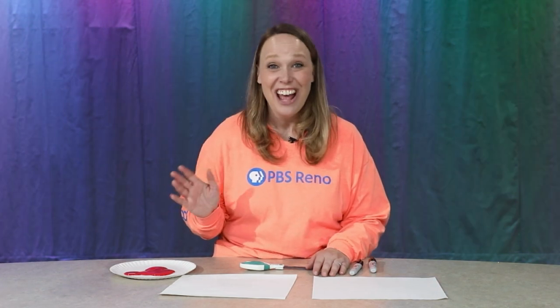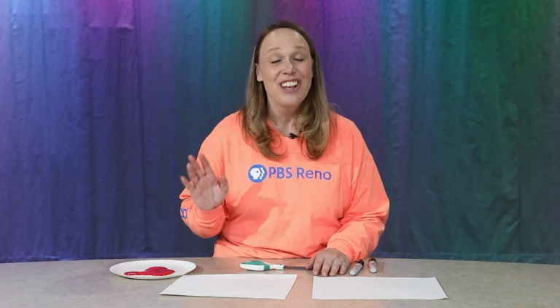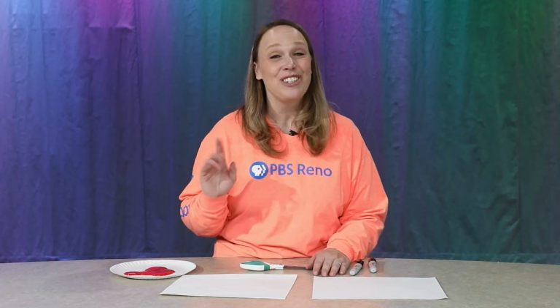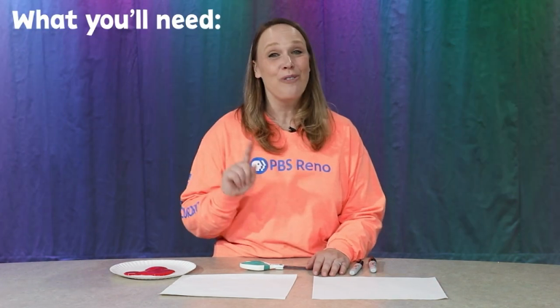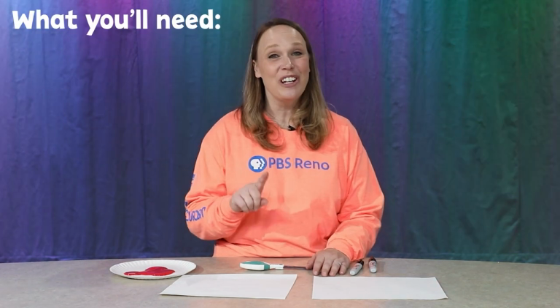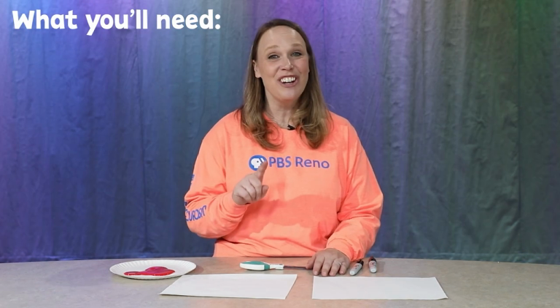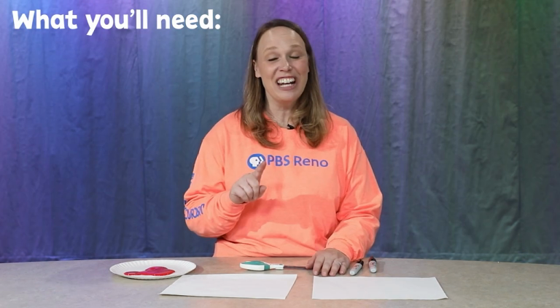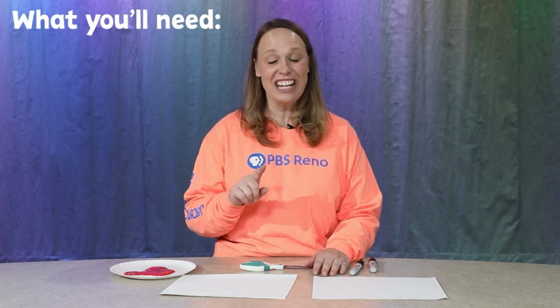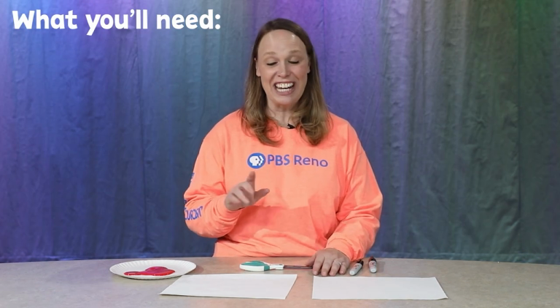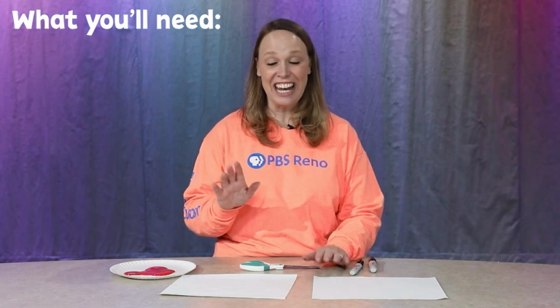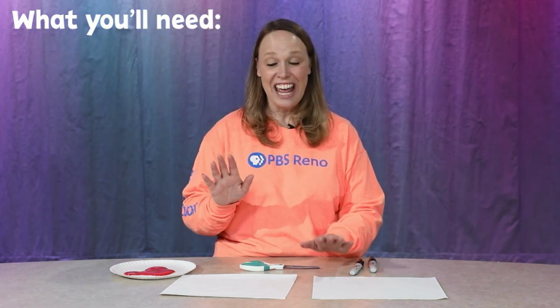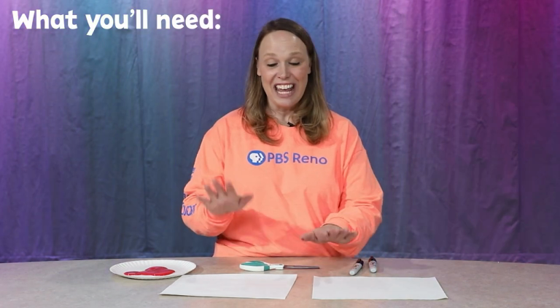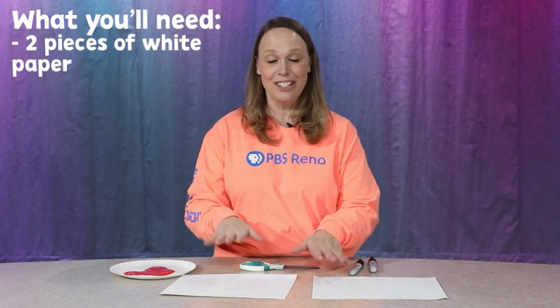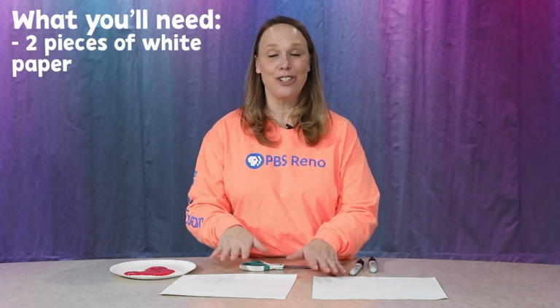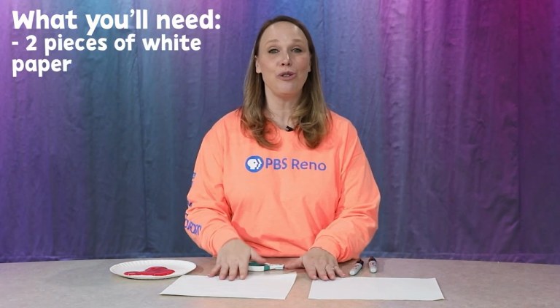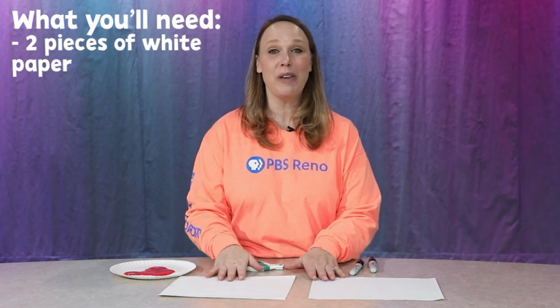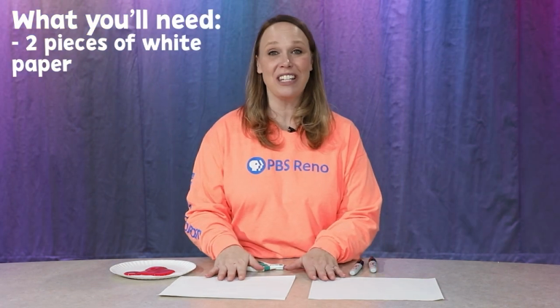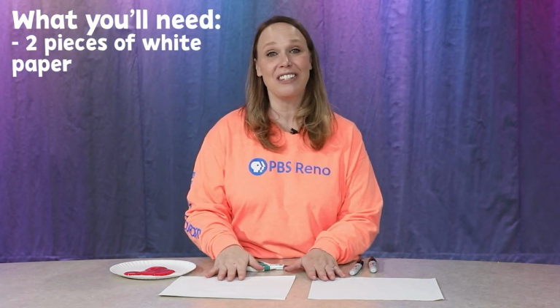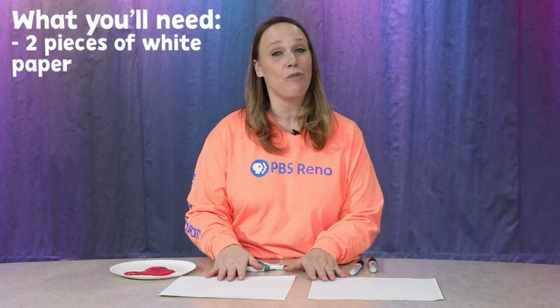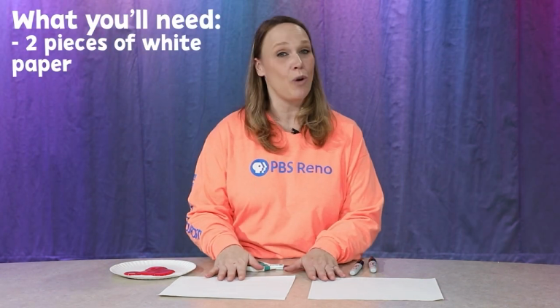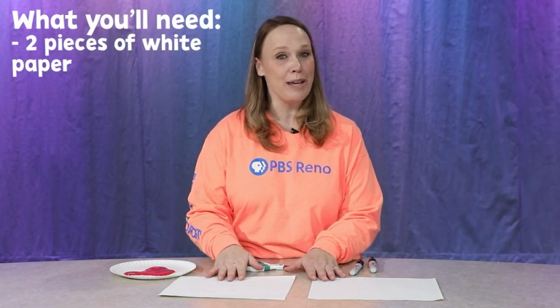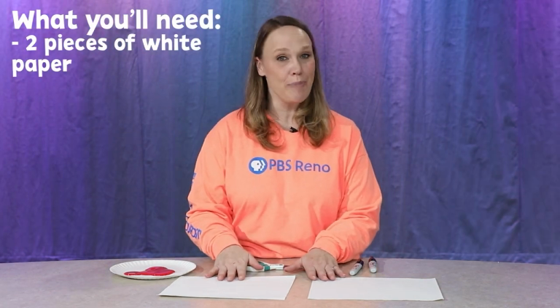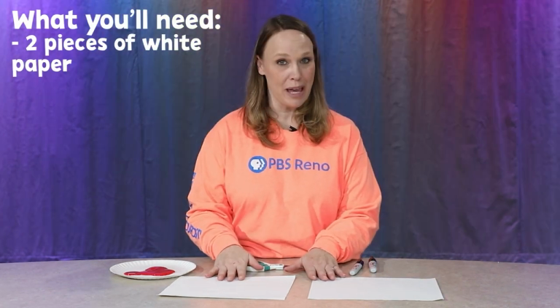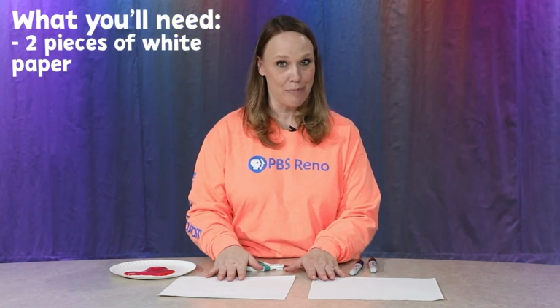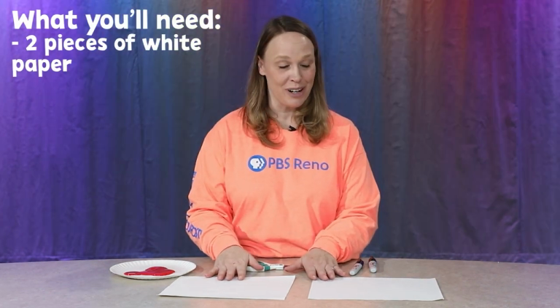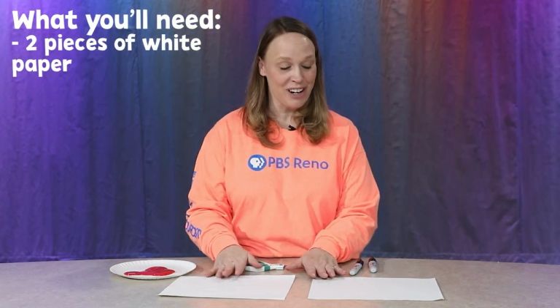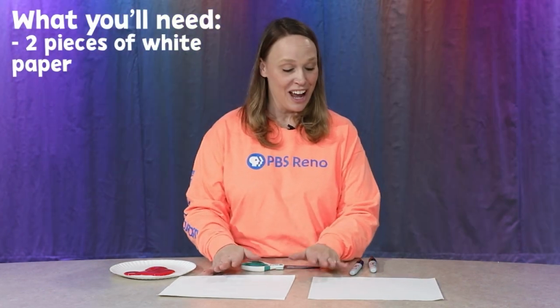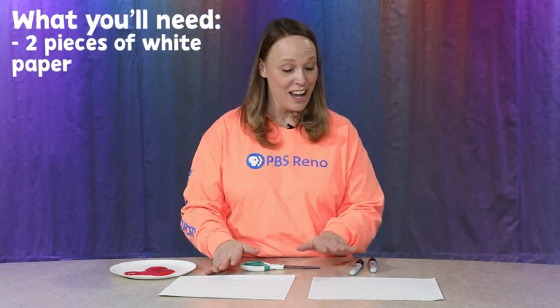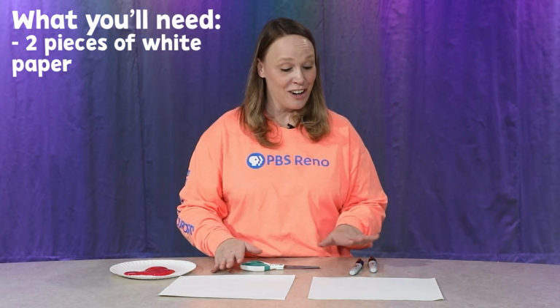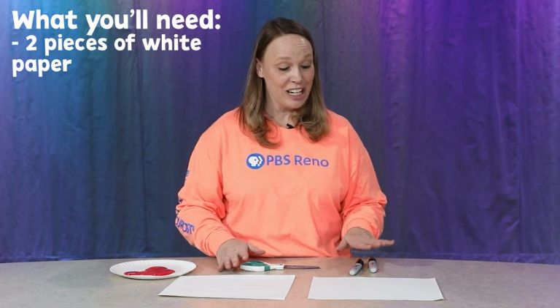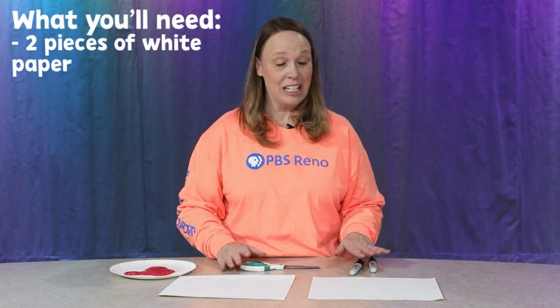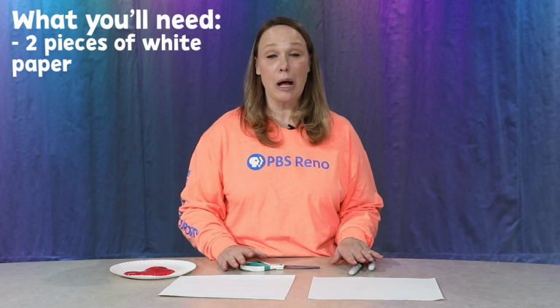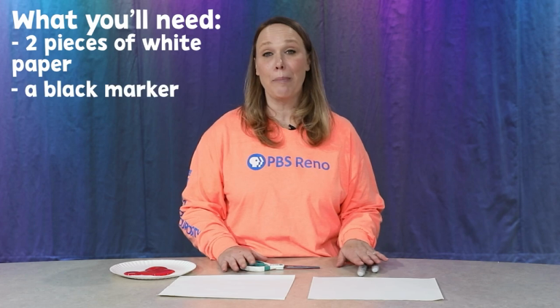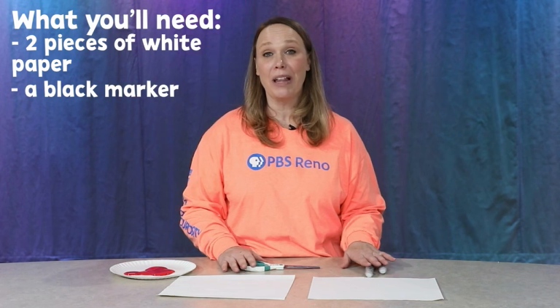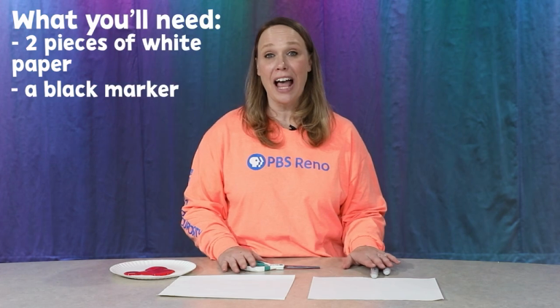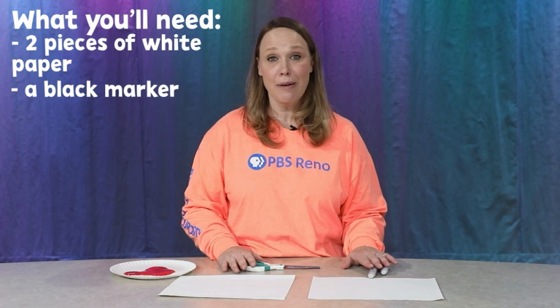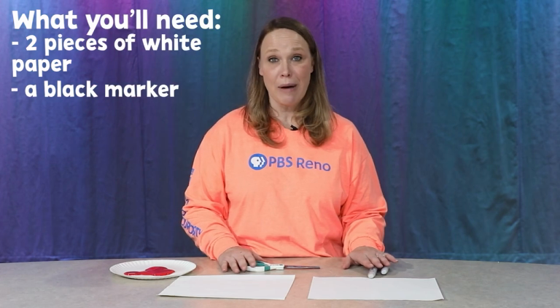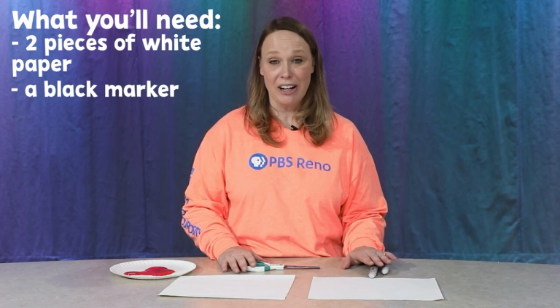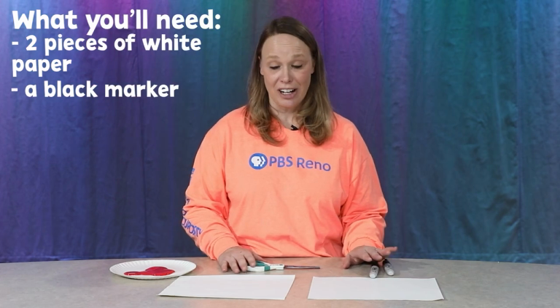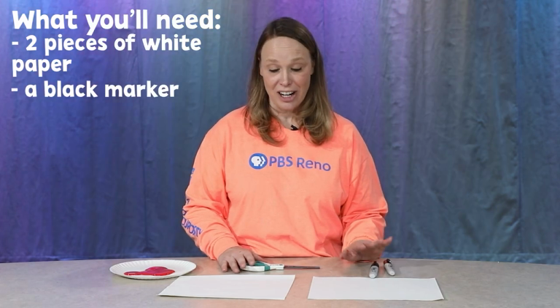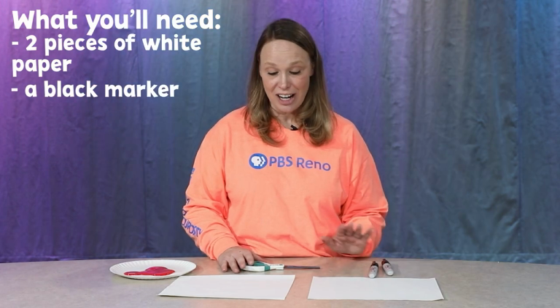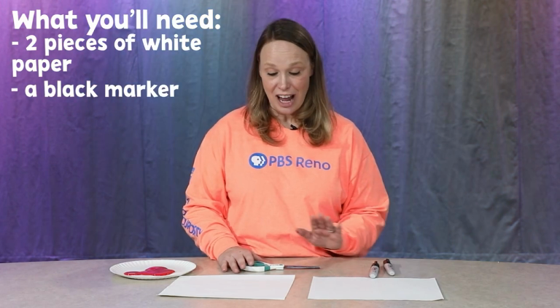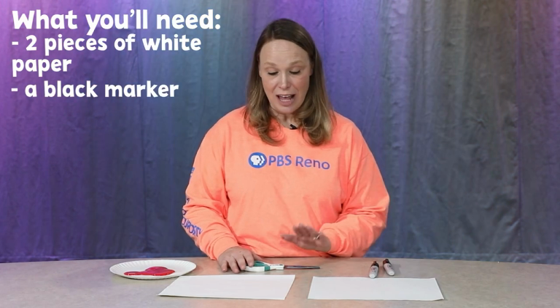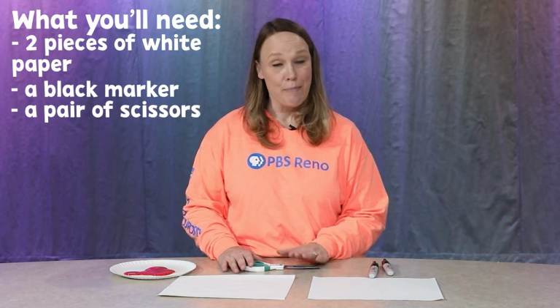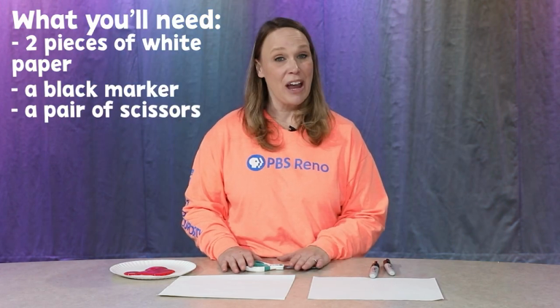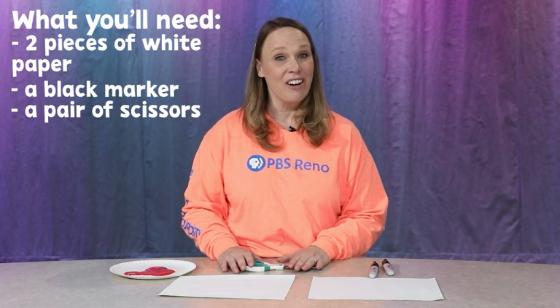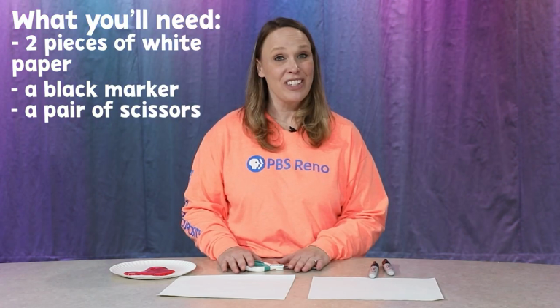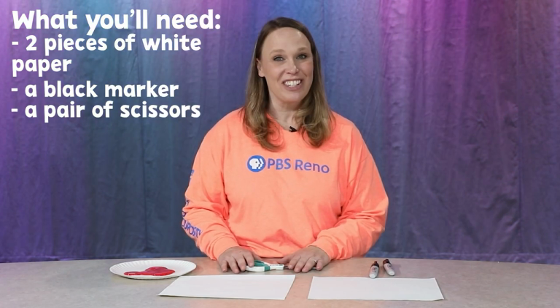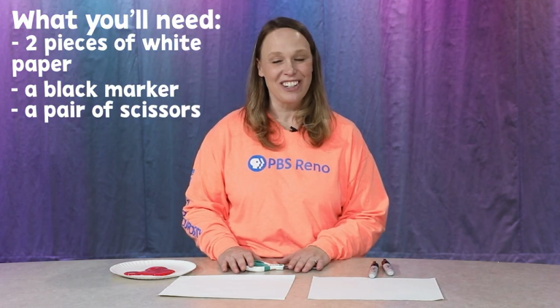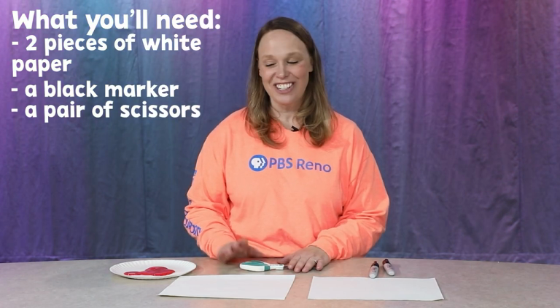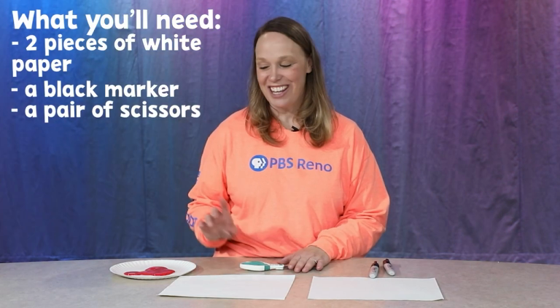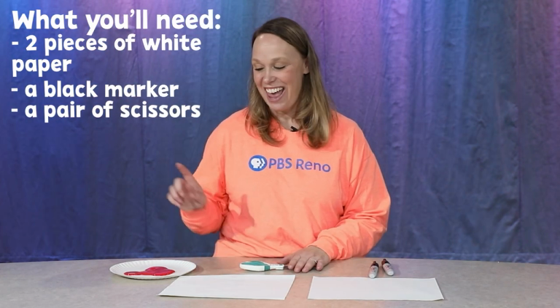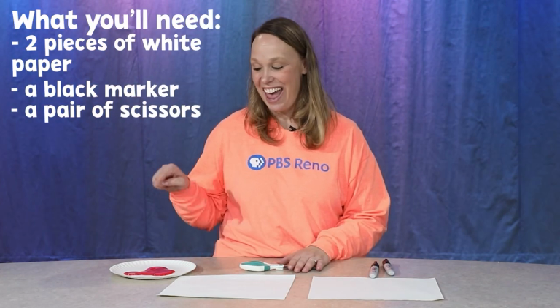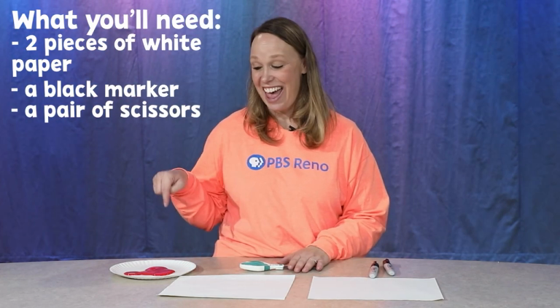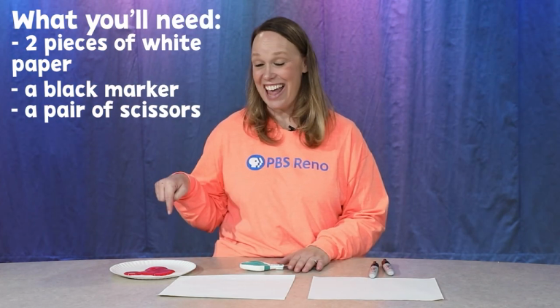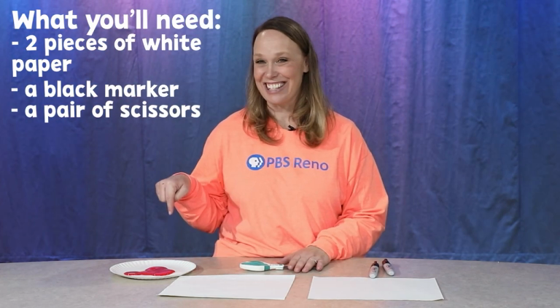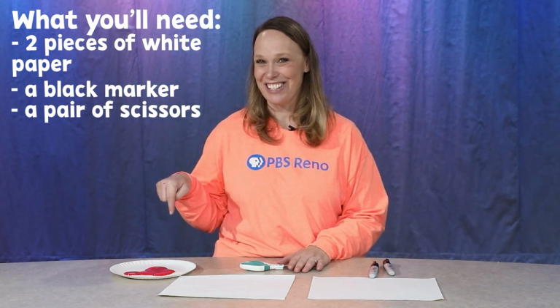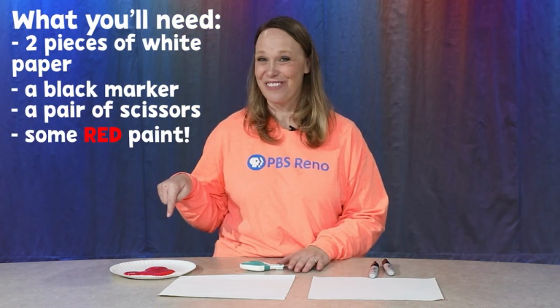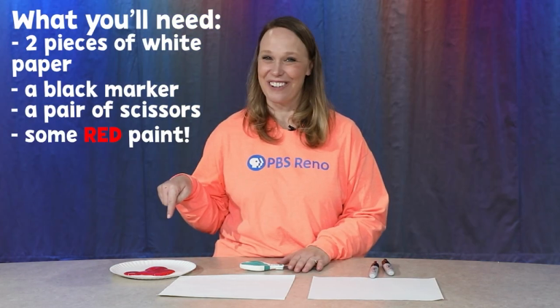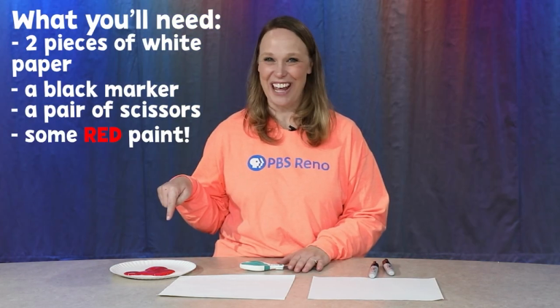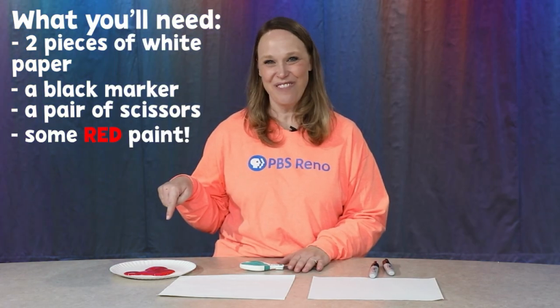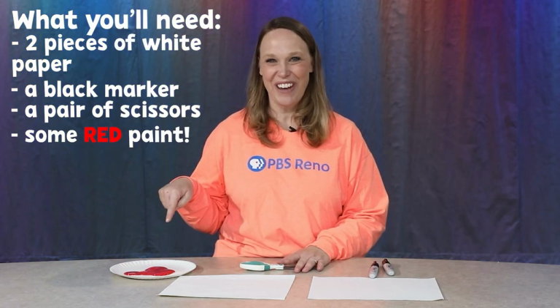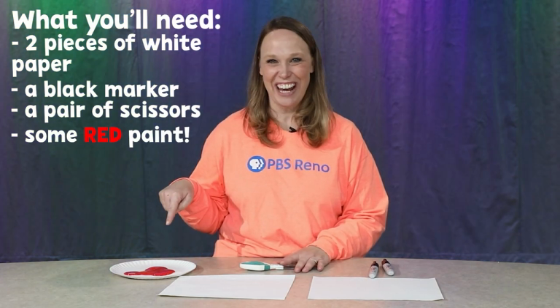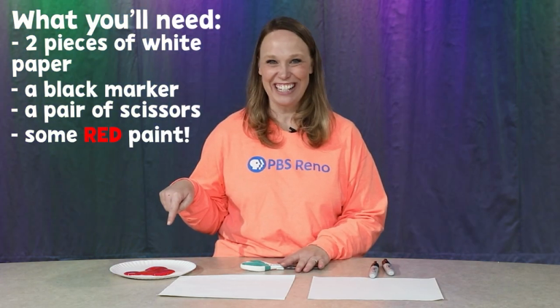What you're gonna need is two pieces of white paper, a black marker, a pair of scissors, and some red paint.